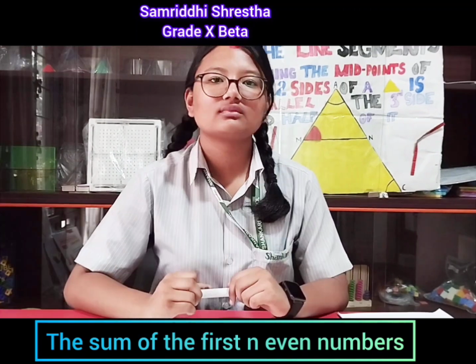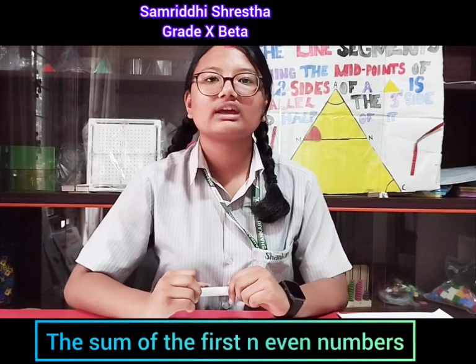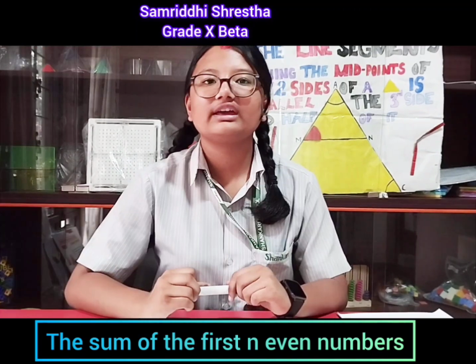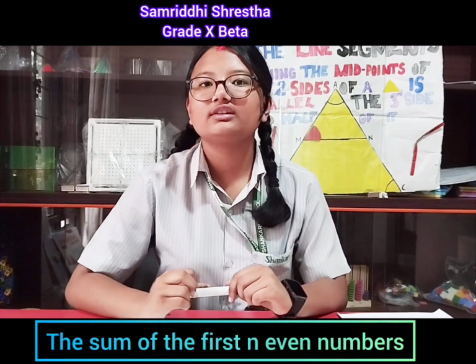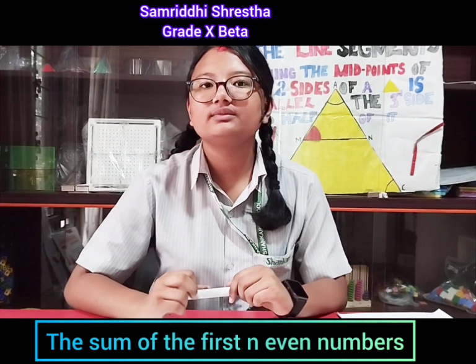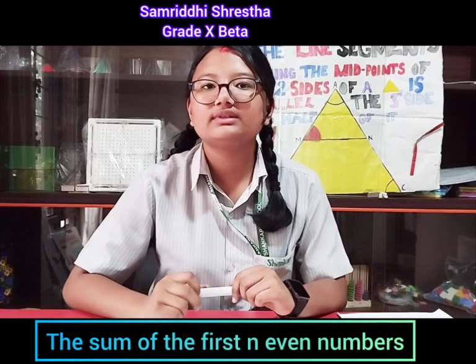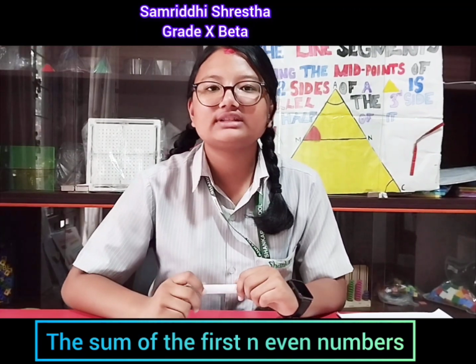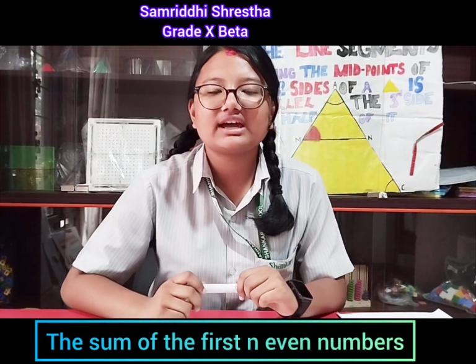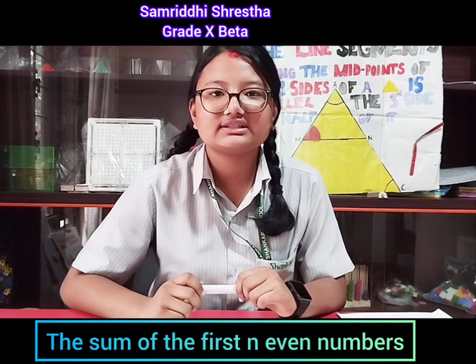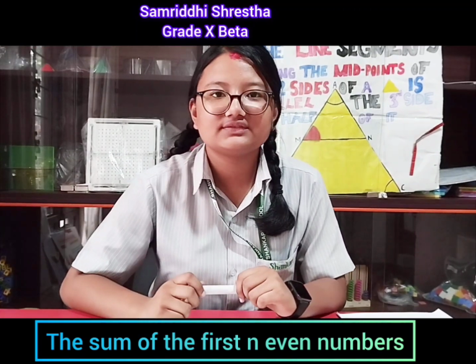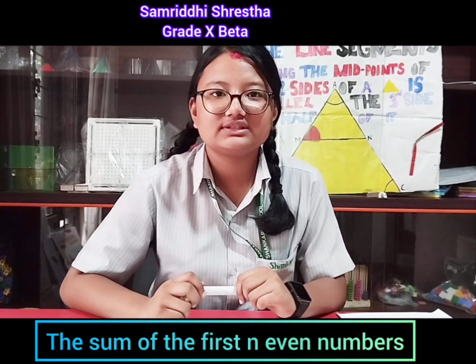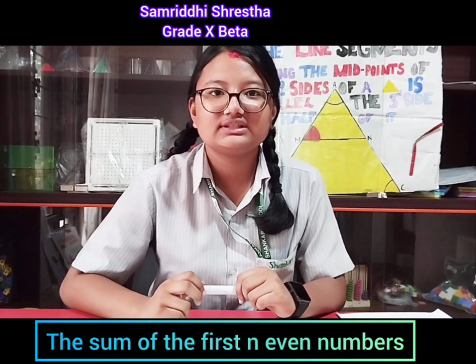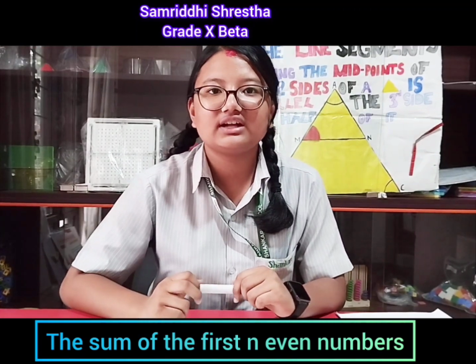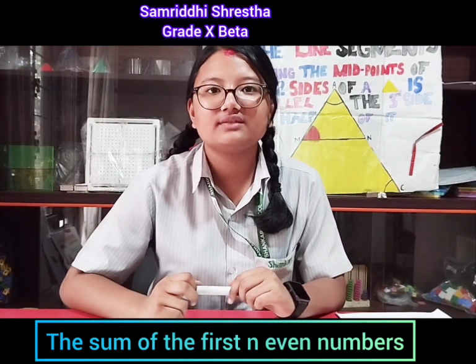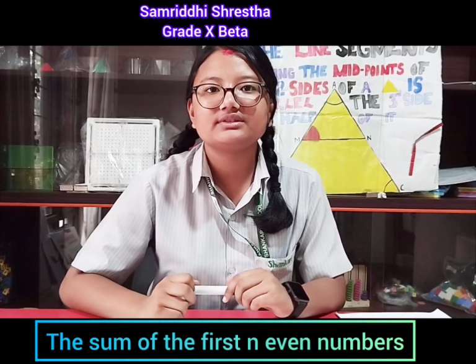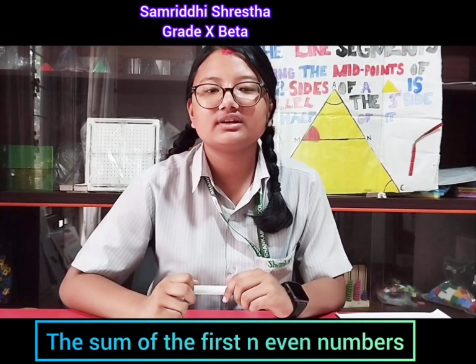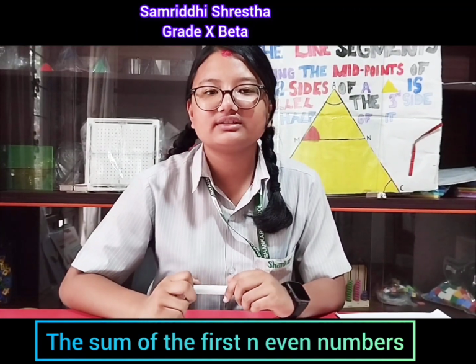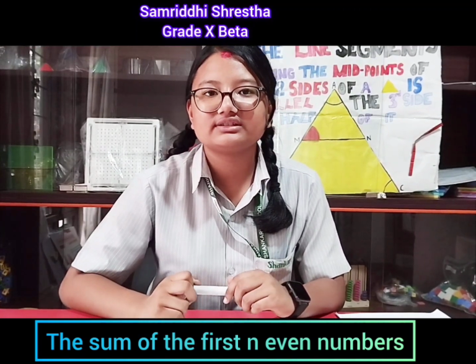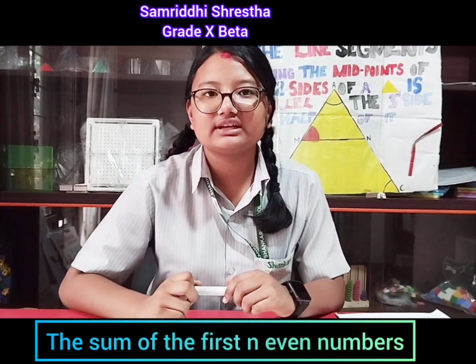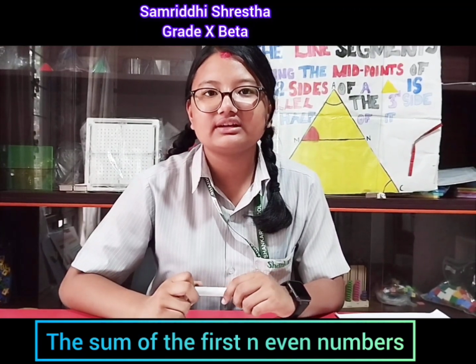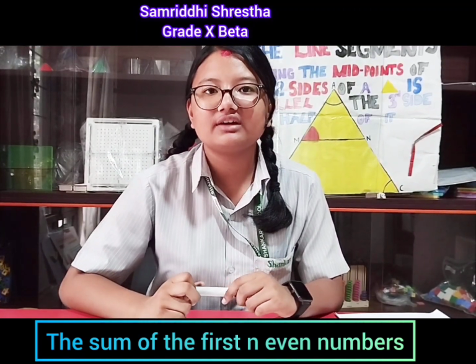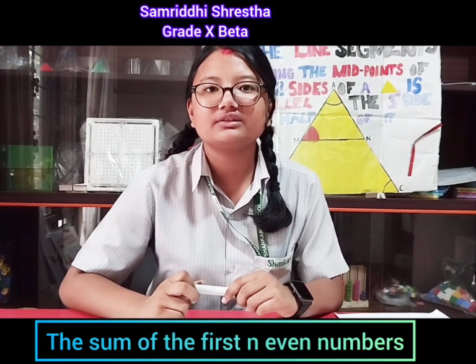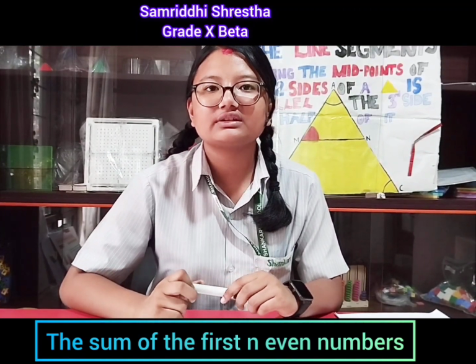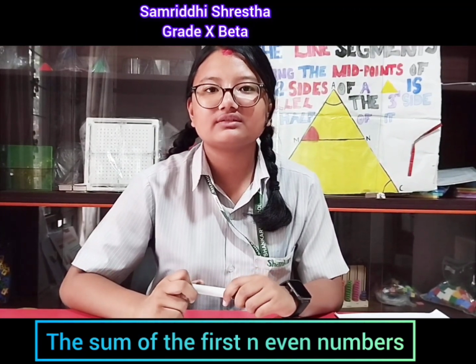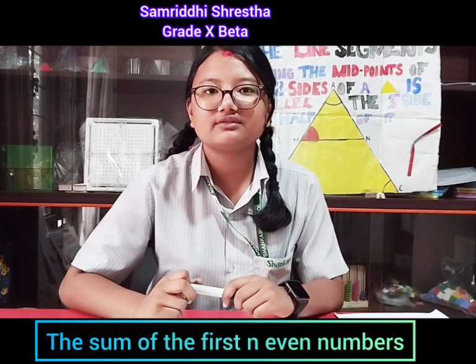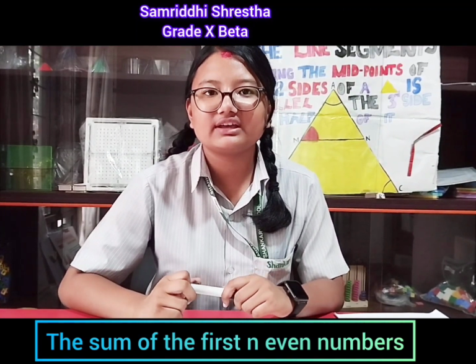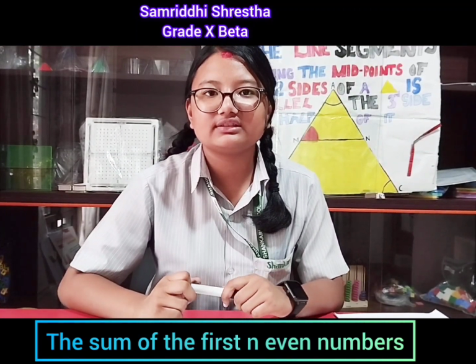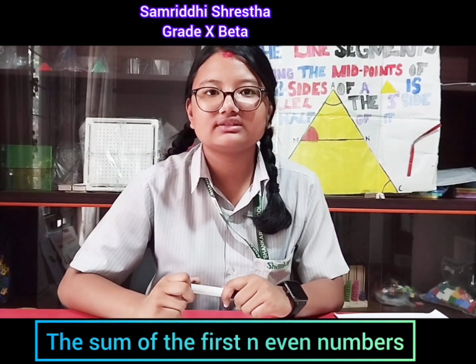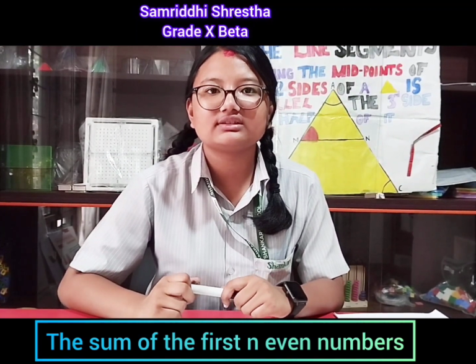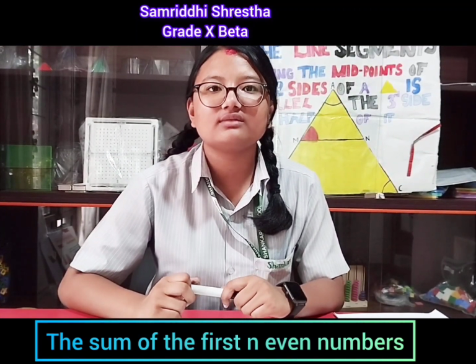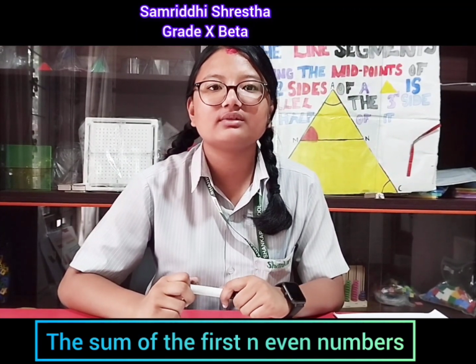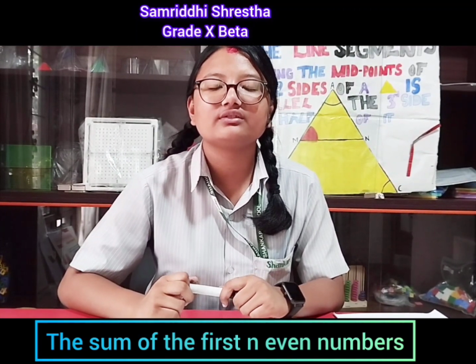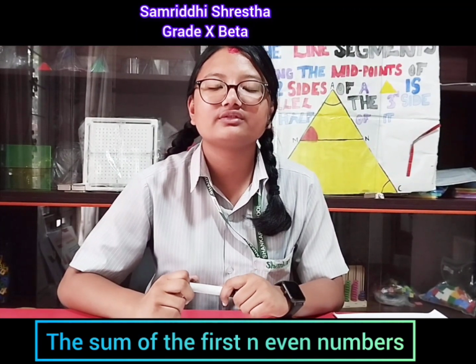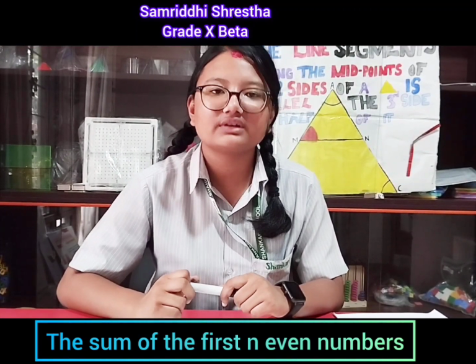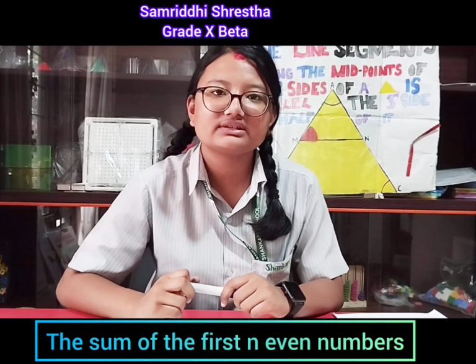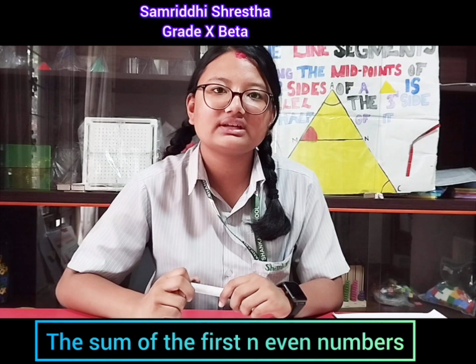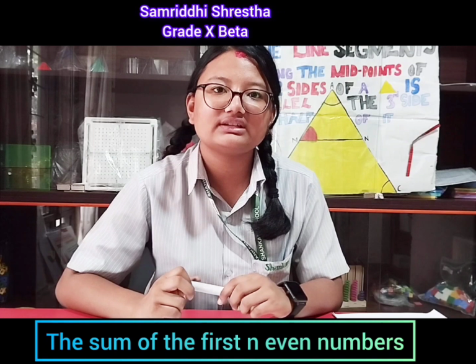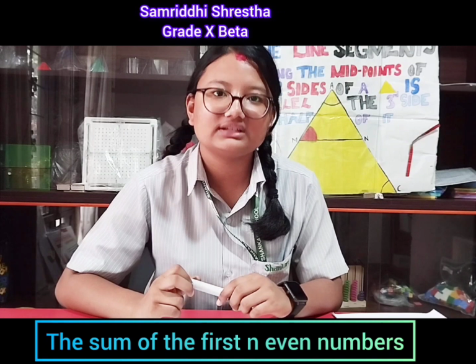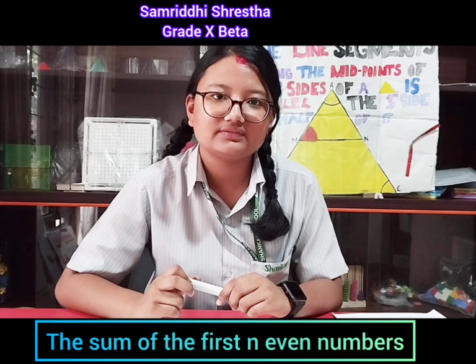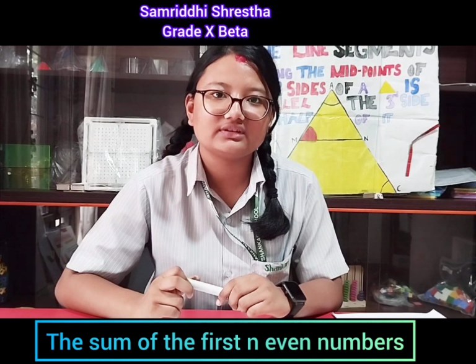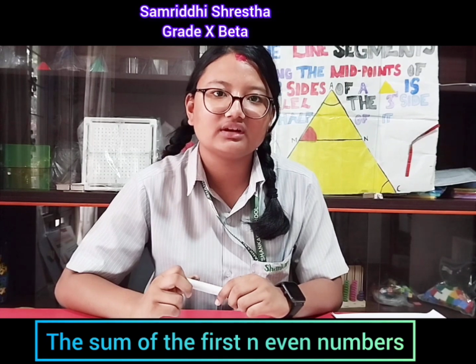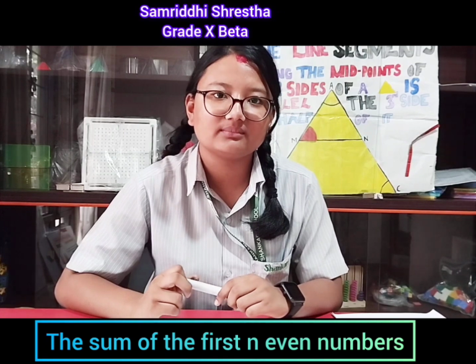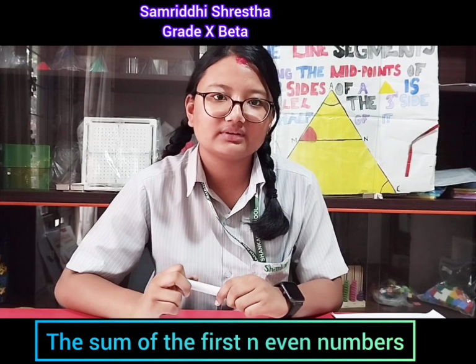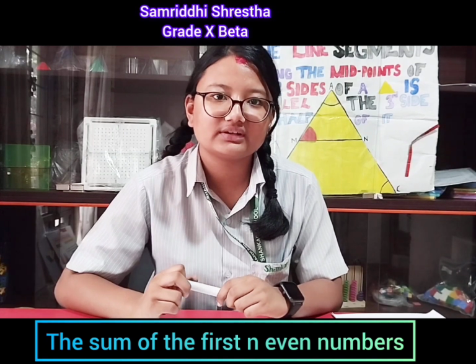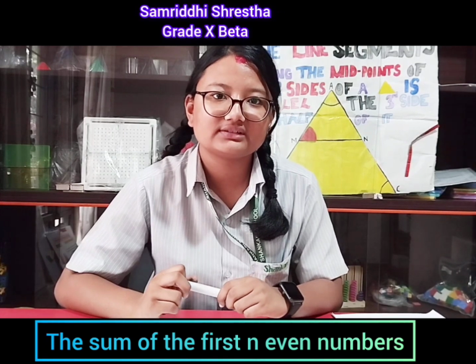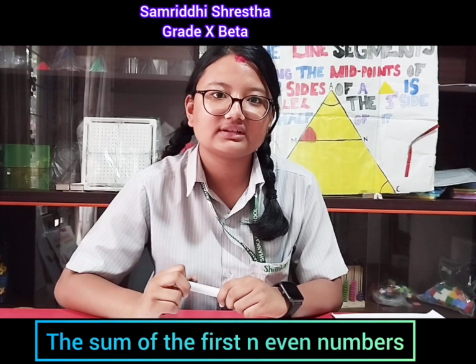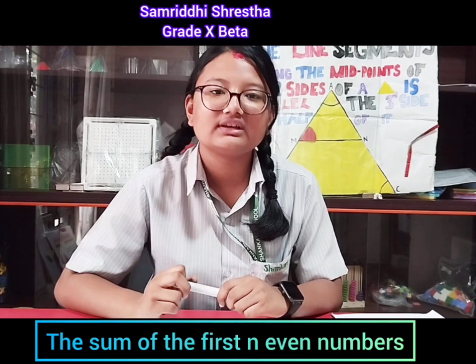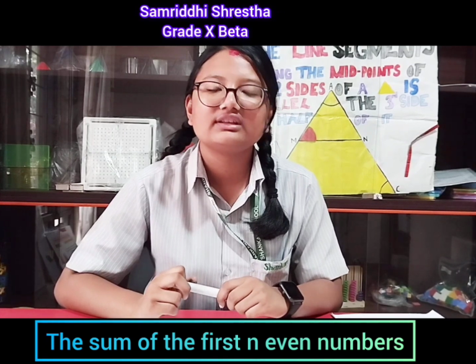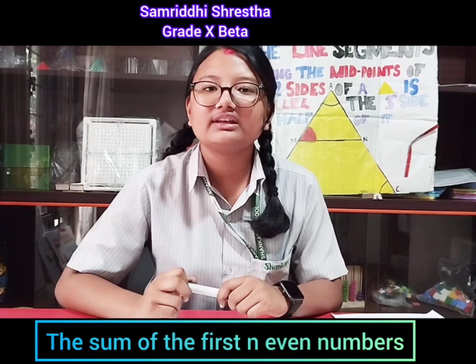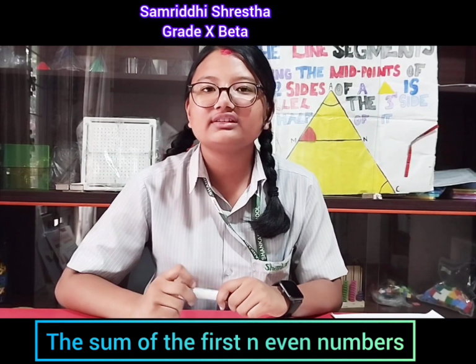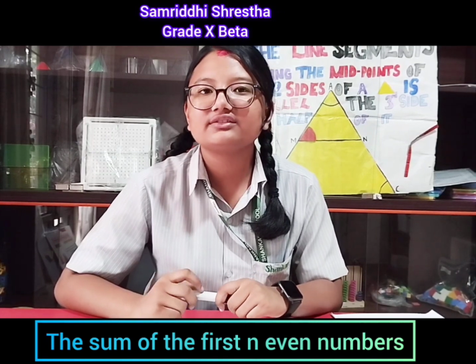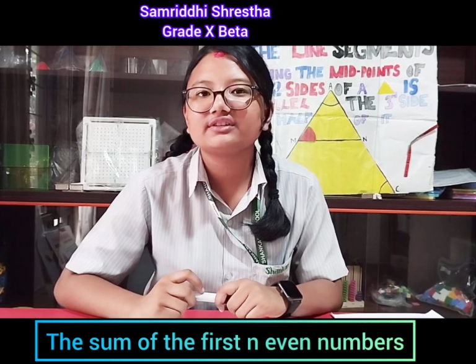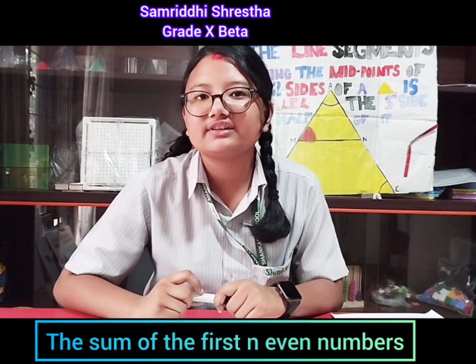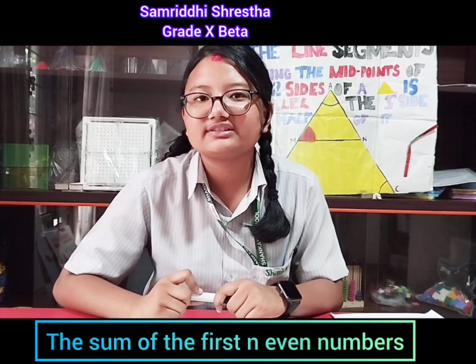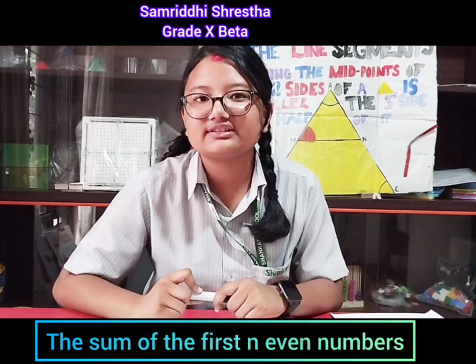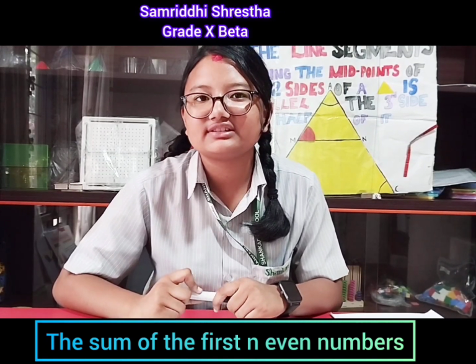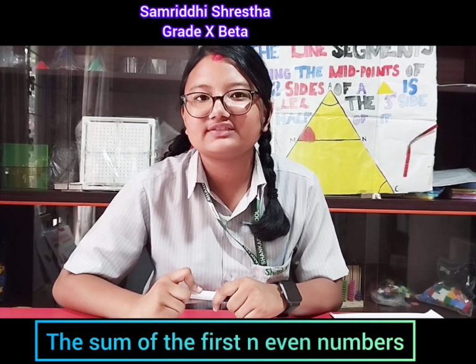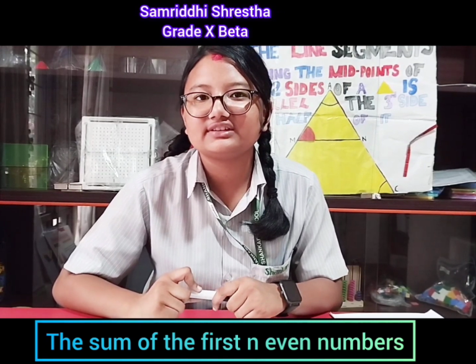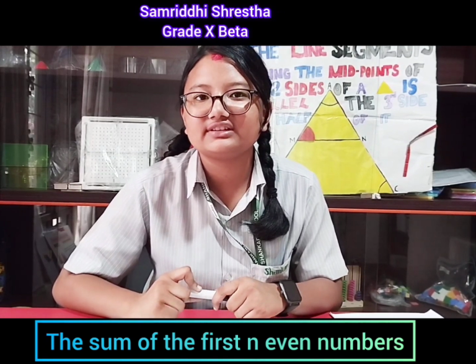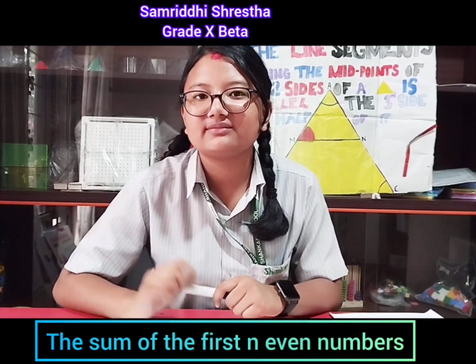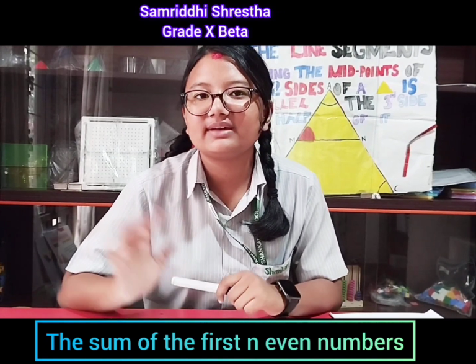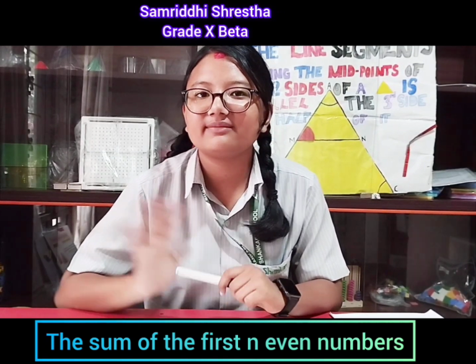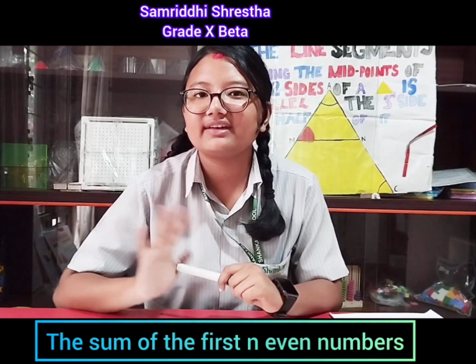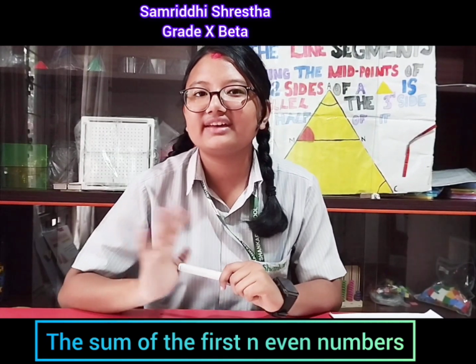I hope this activity helped you understand how you can find the sum of the first n even numbers. Thank you for watching this video. Bye bye.